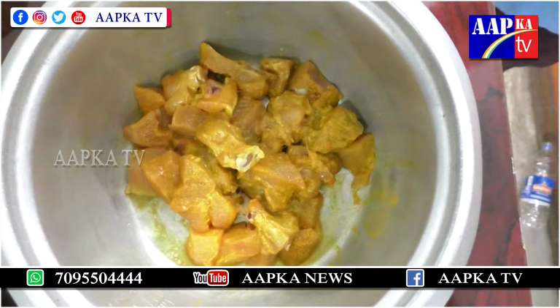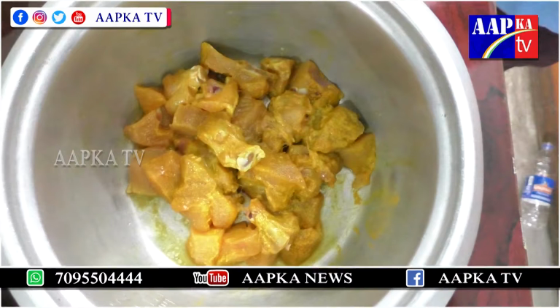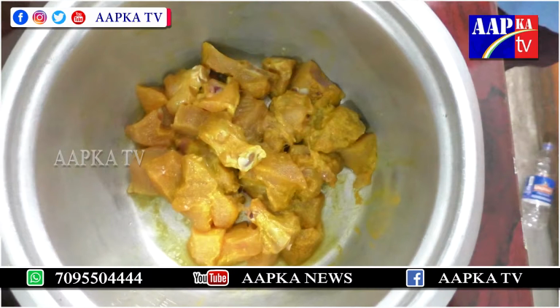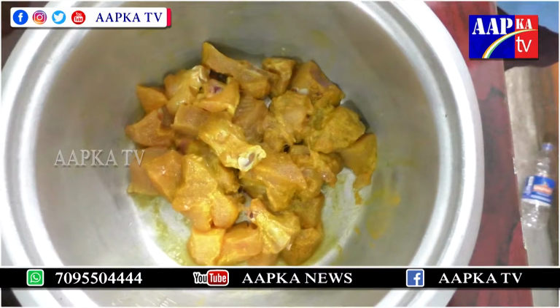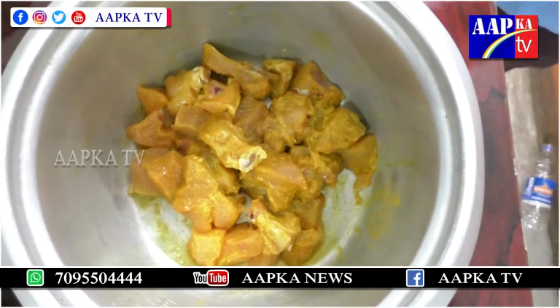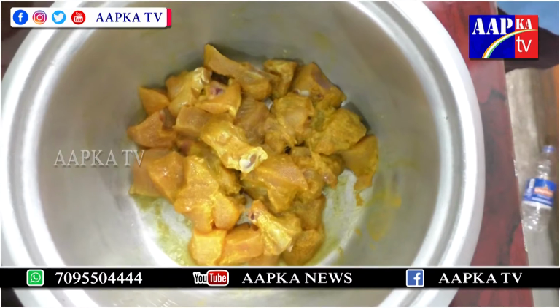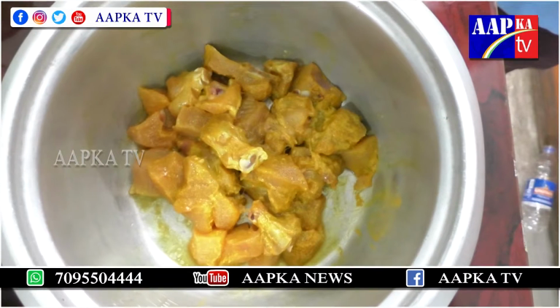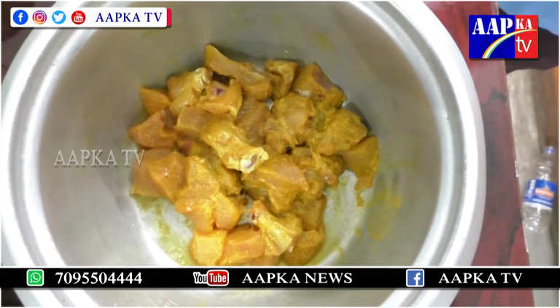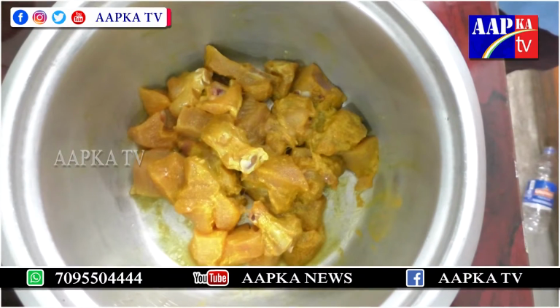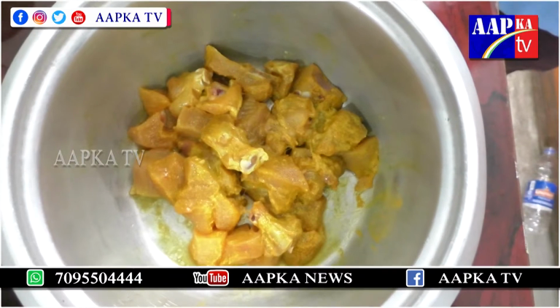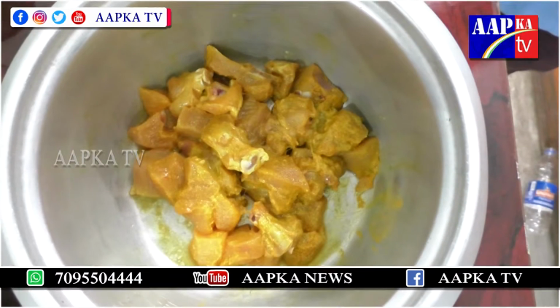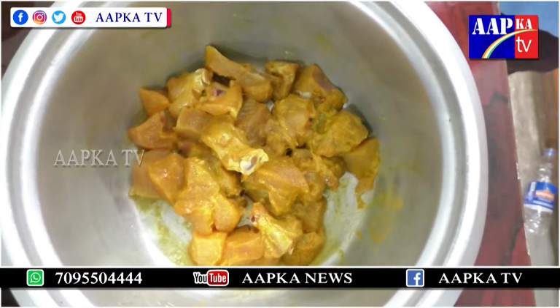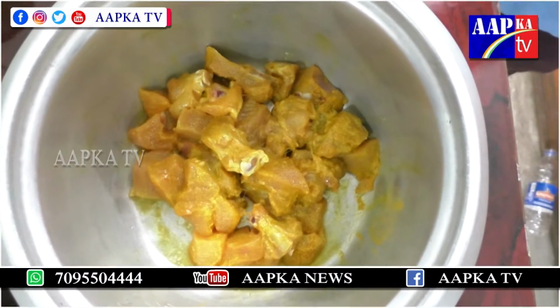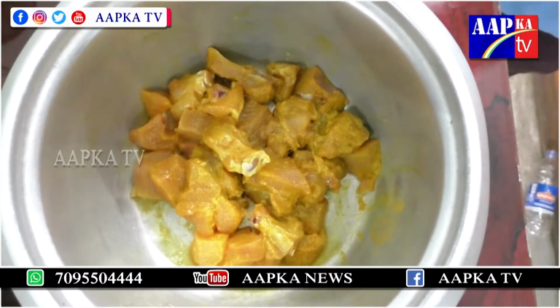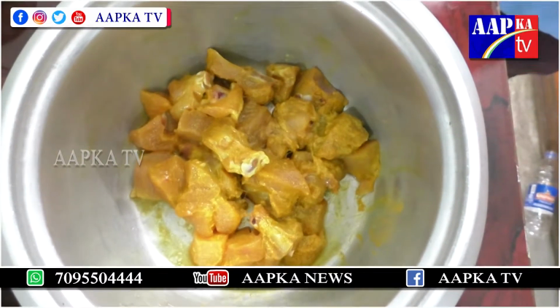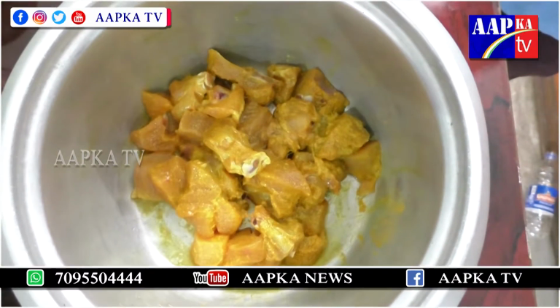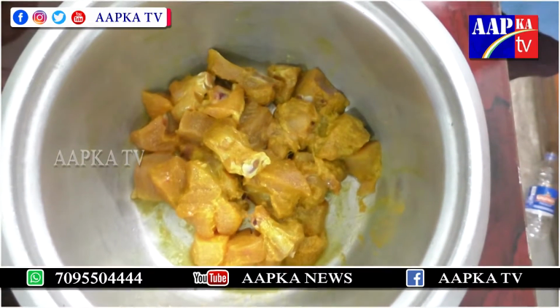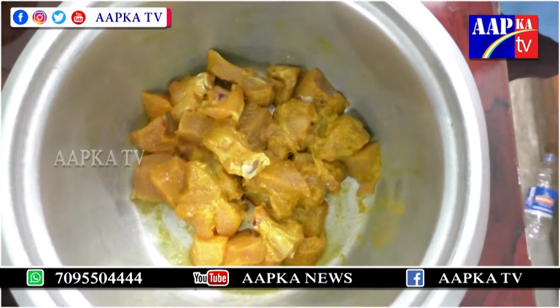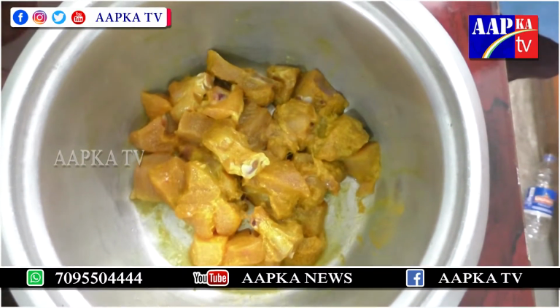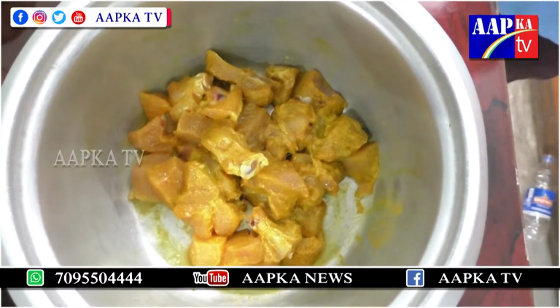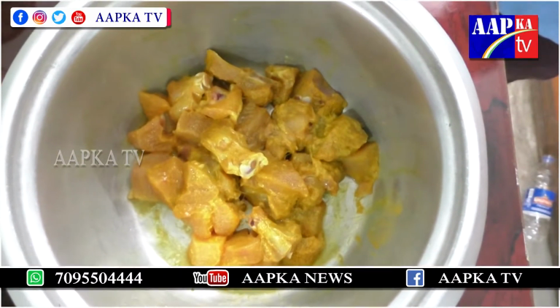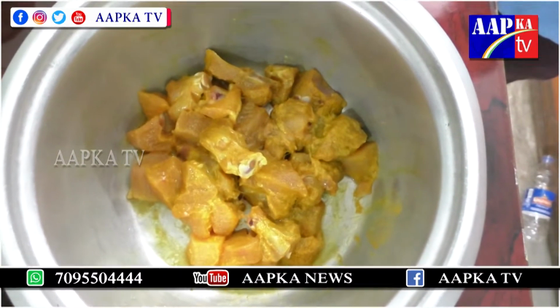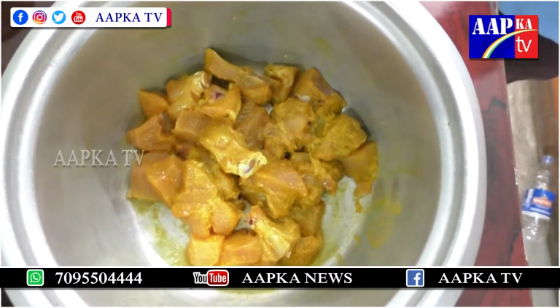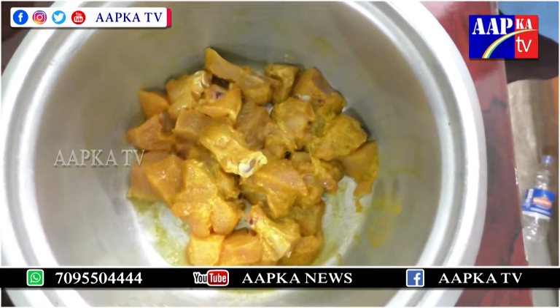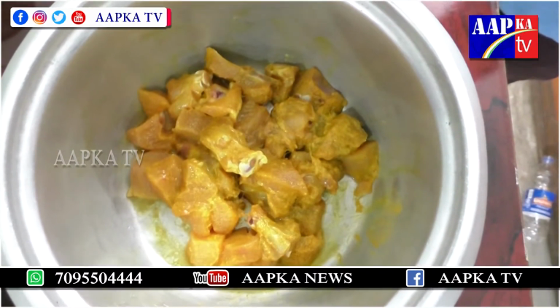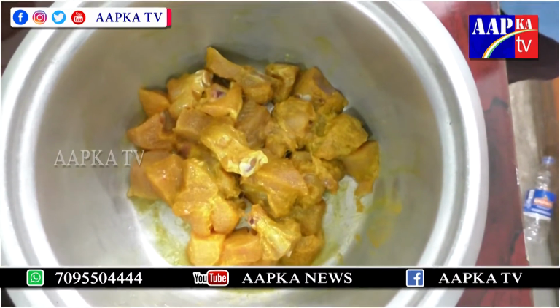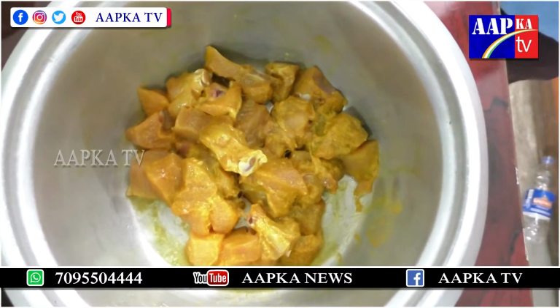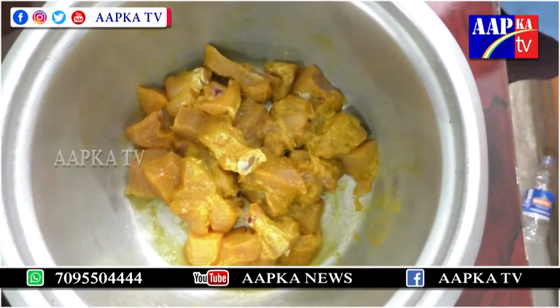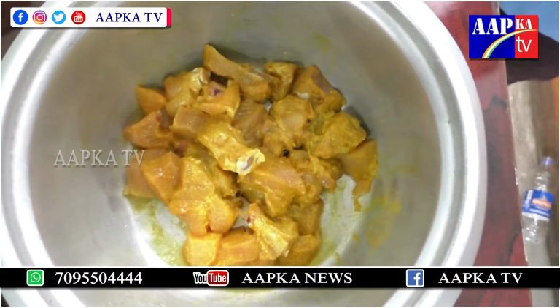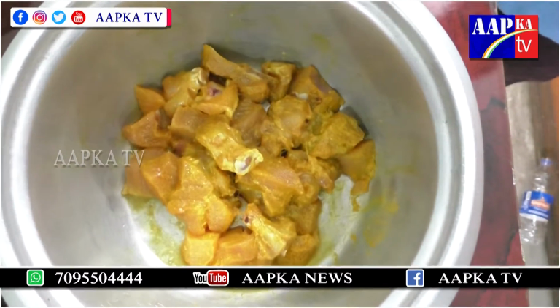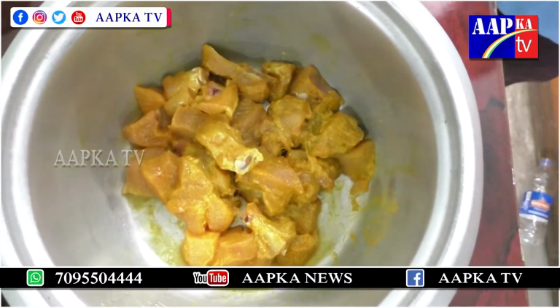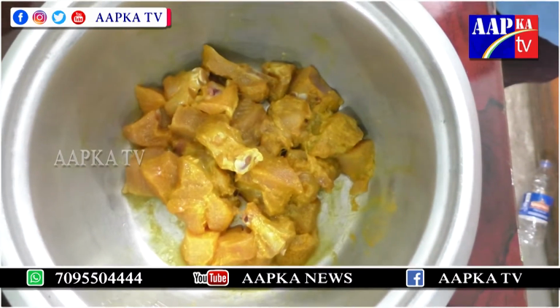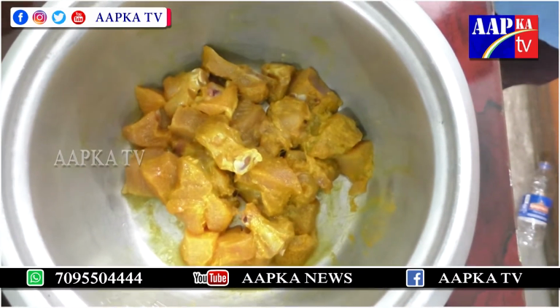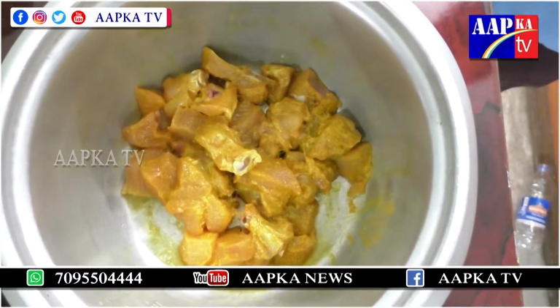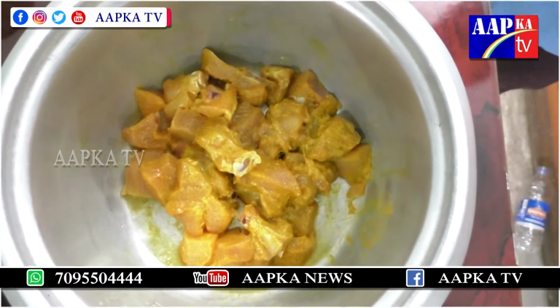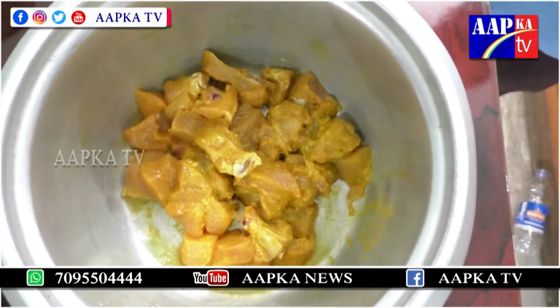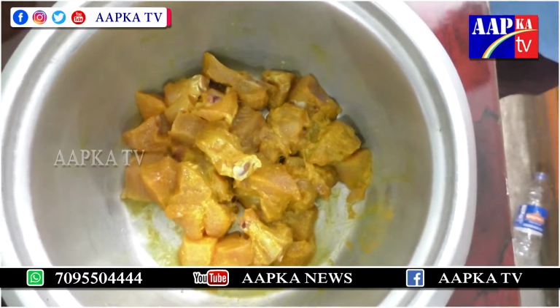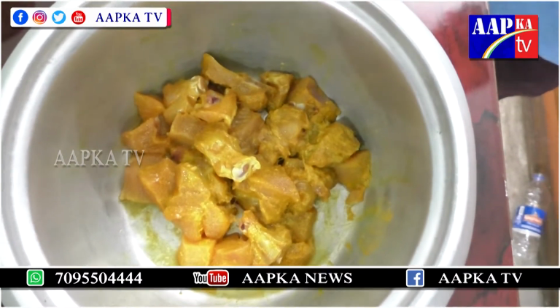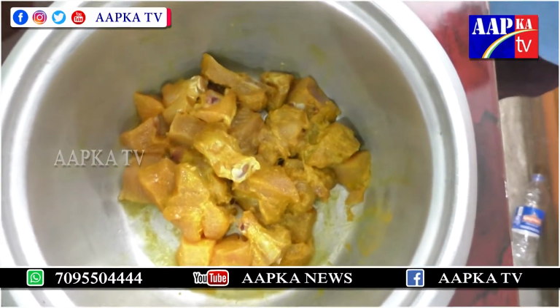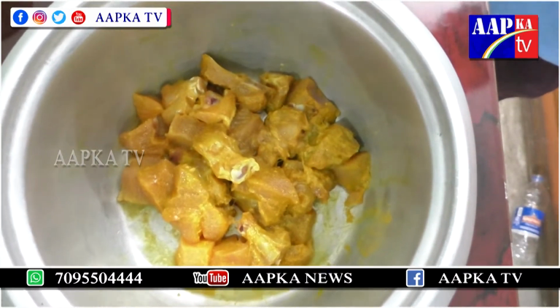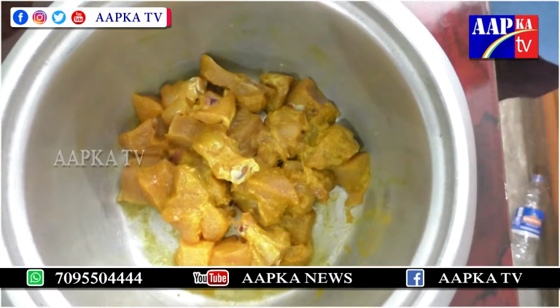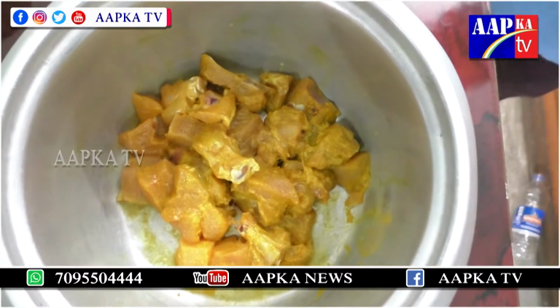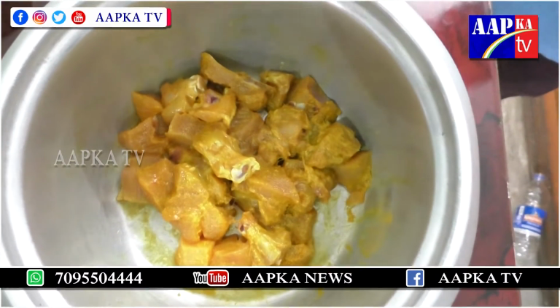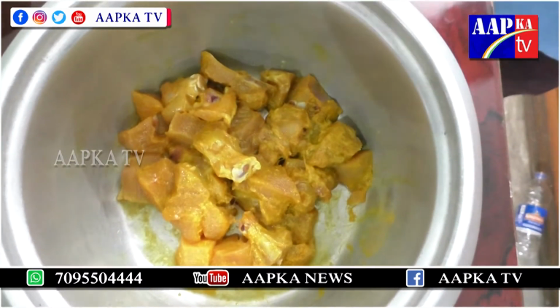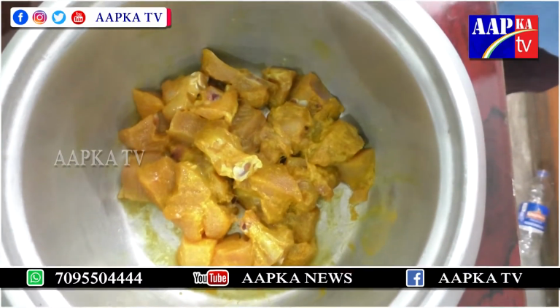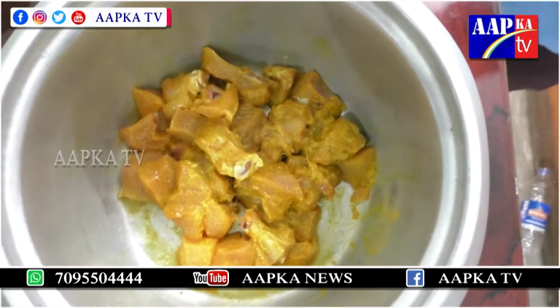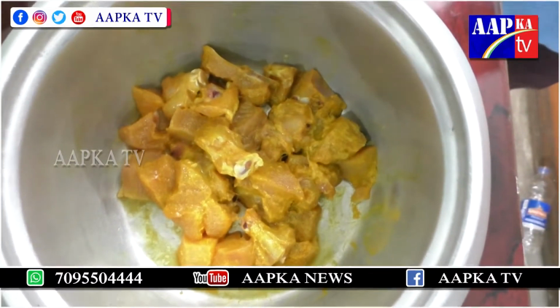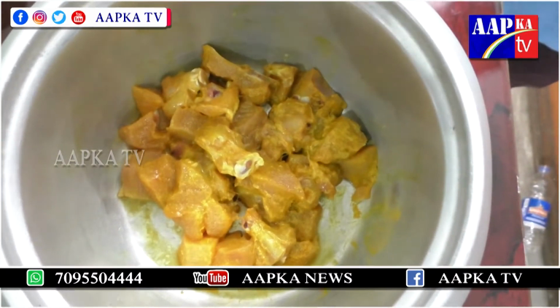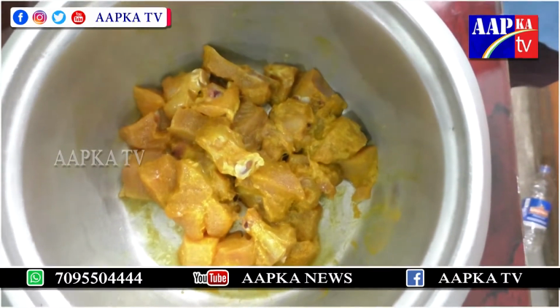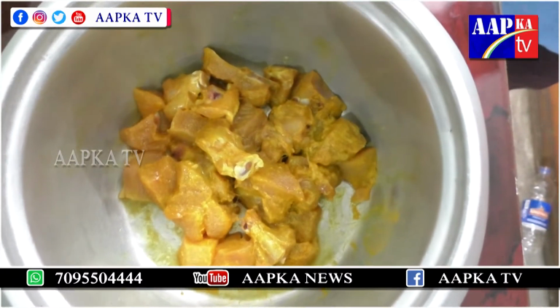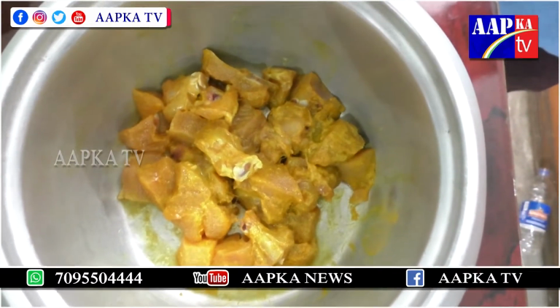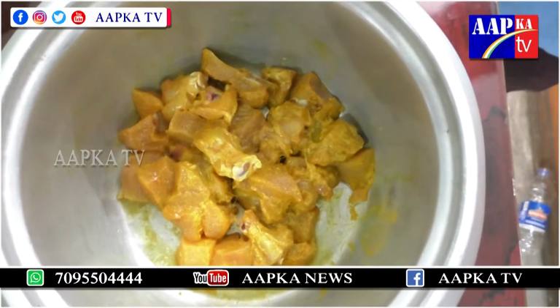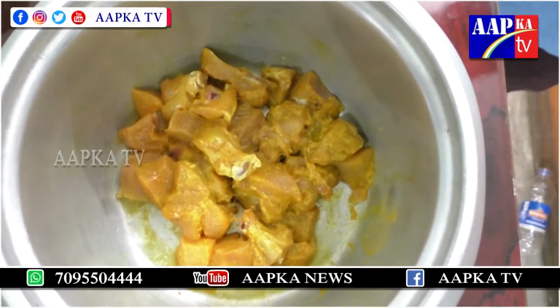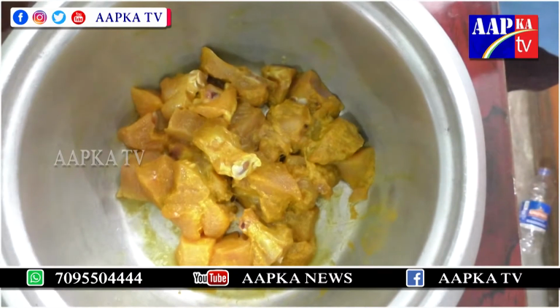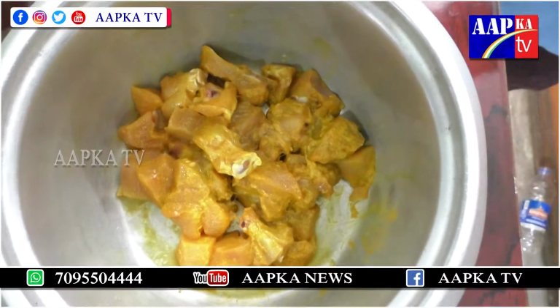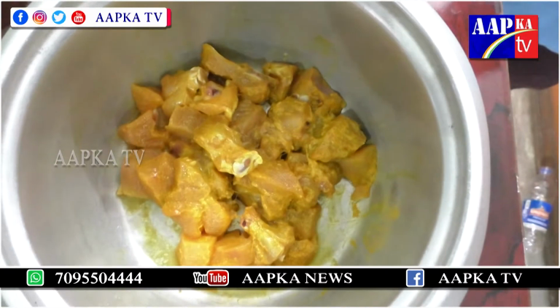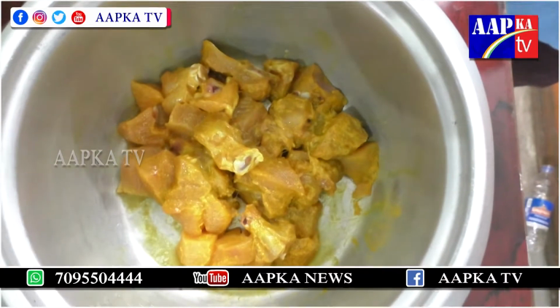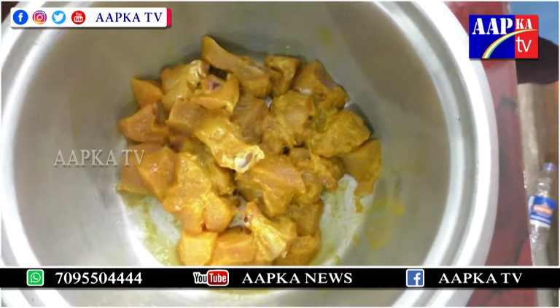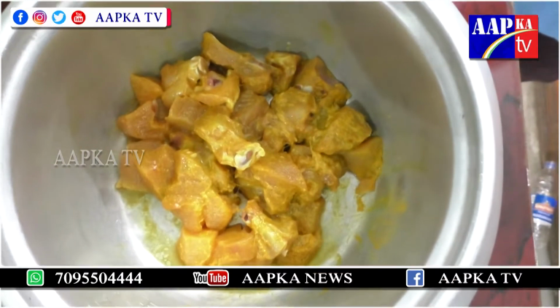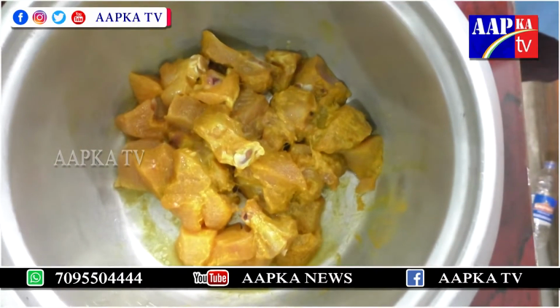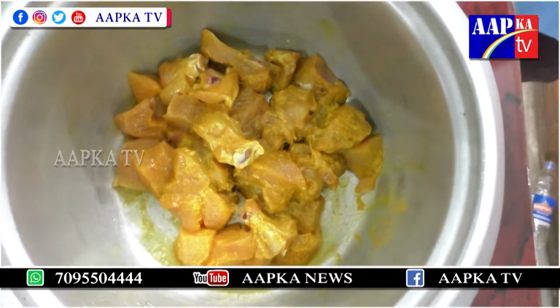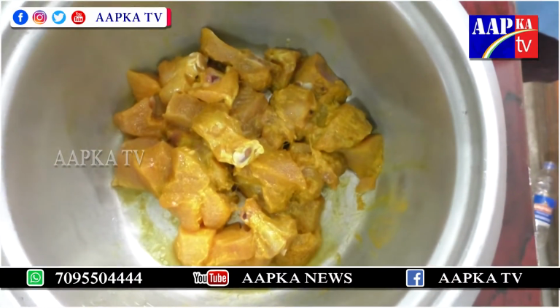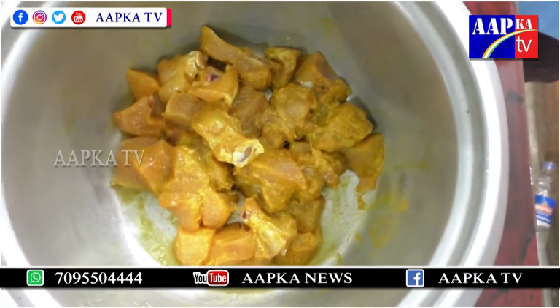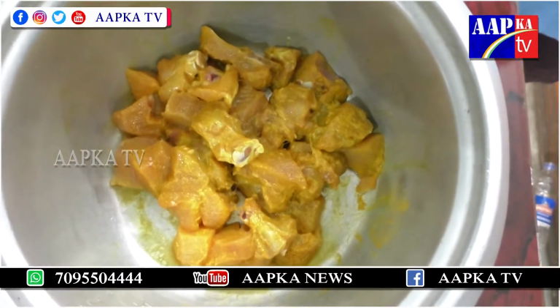Let's get started with Bachelor Chicken. First, clean the chicken.